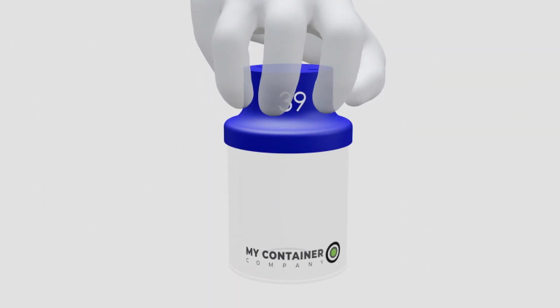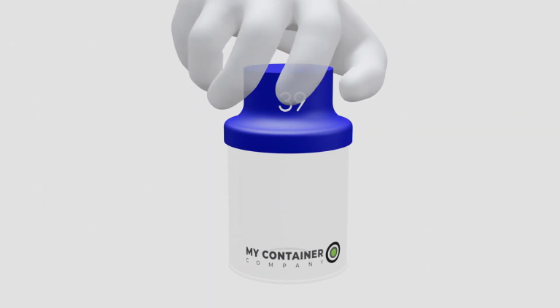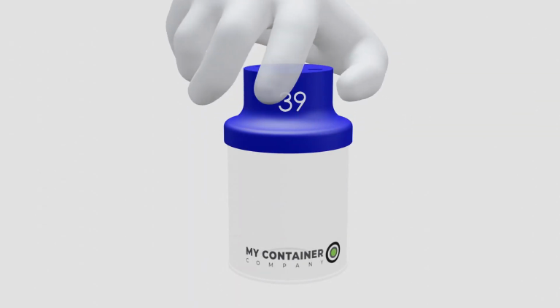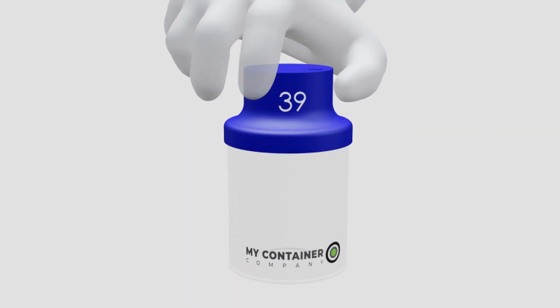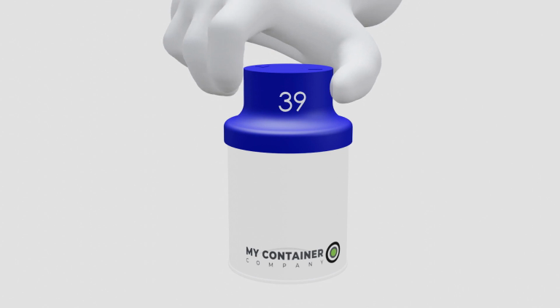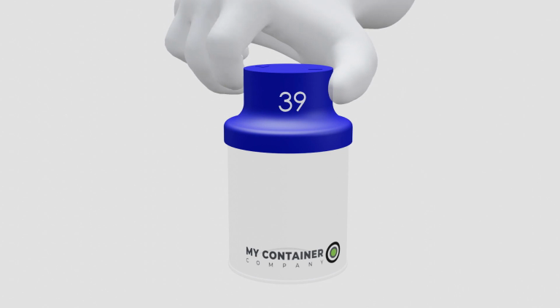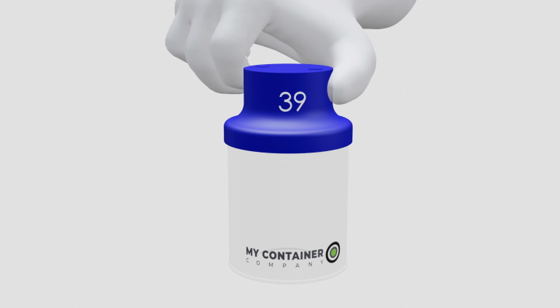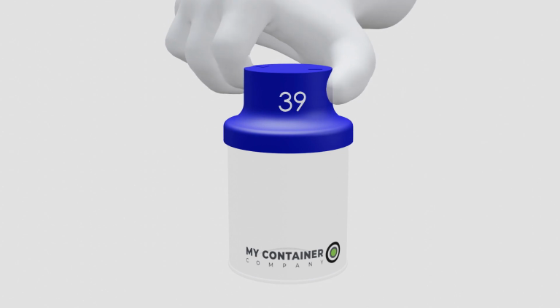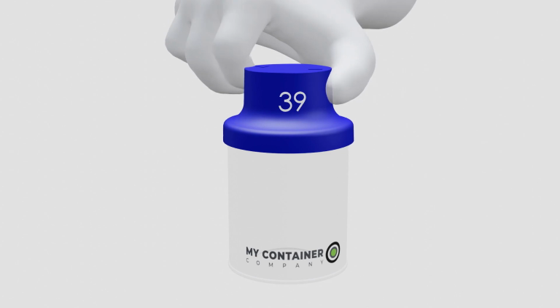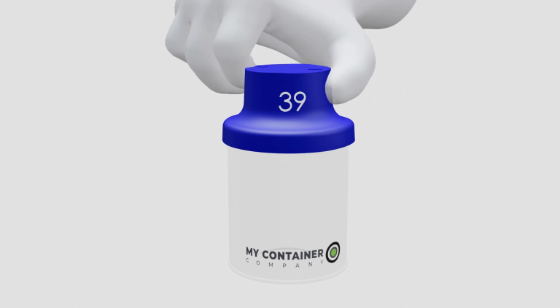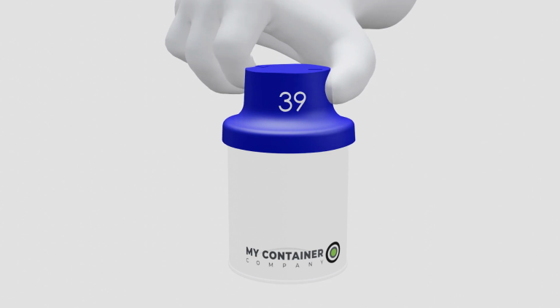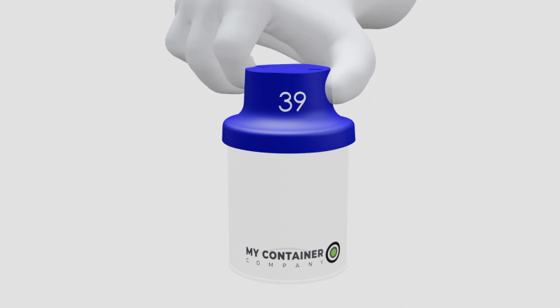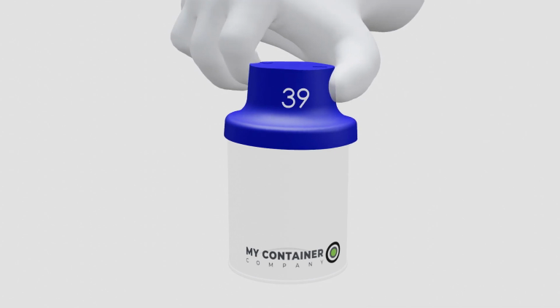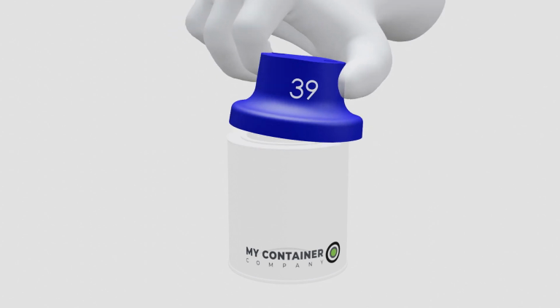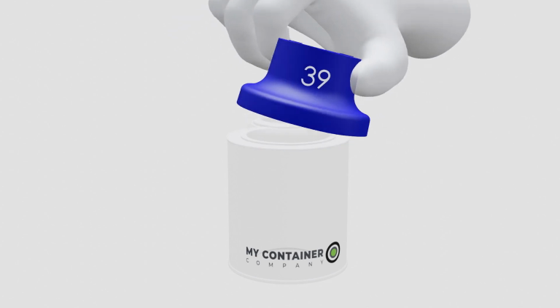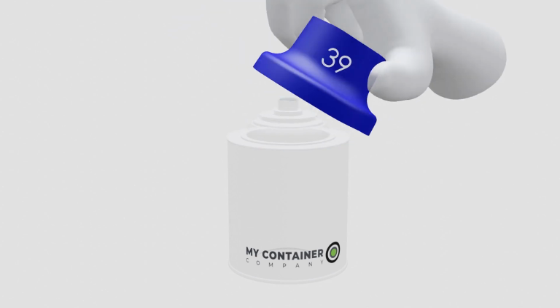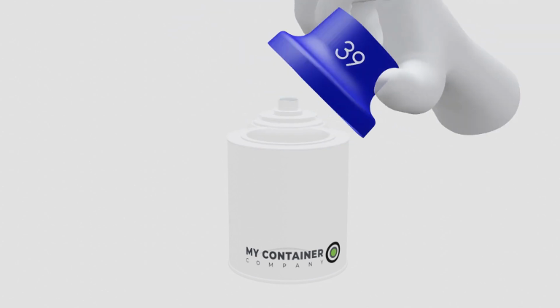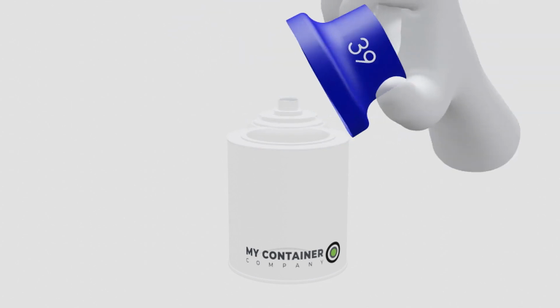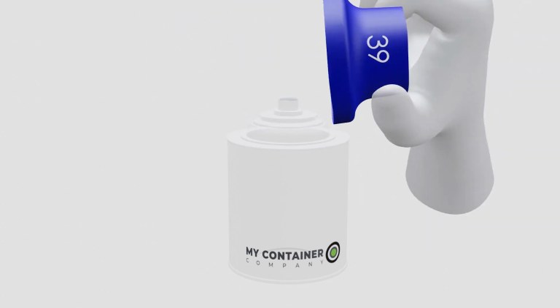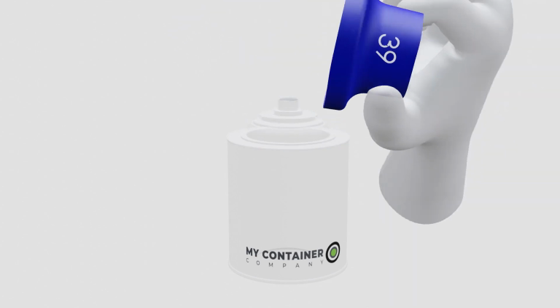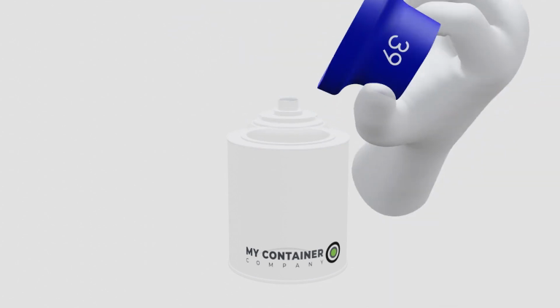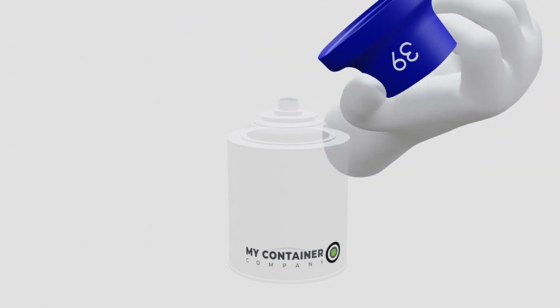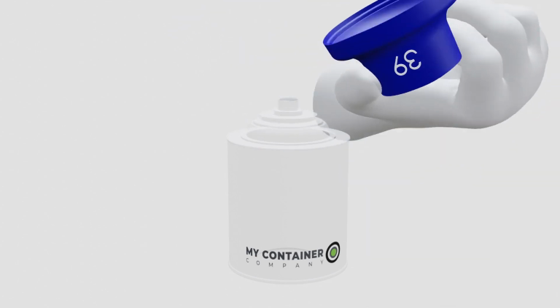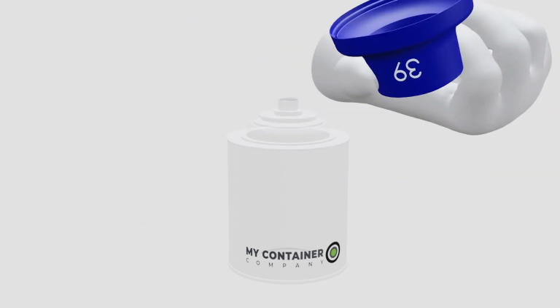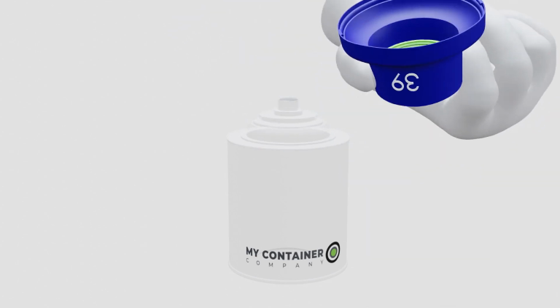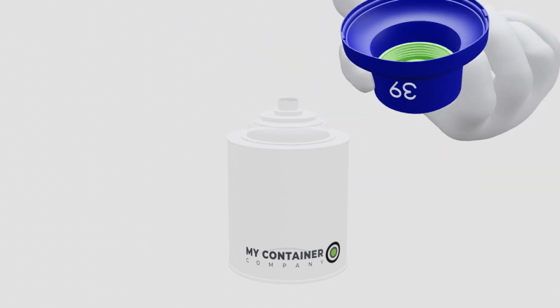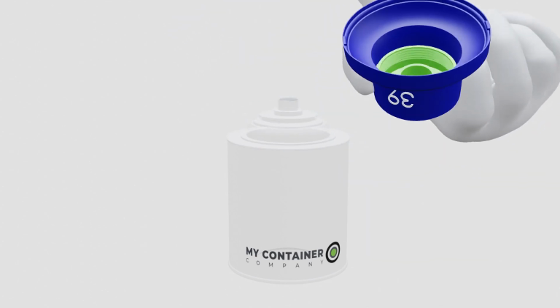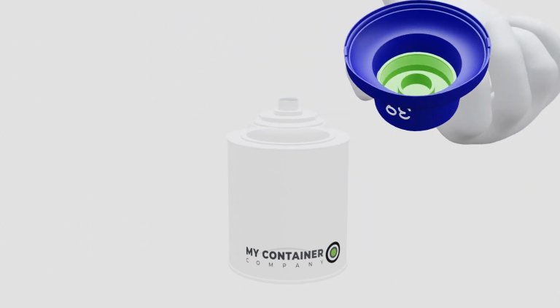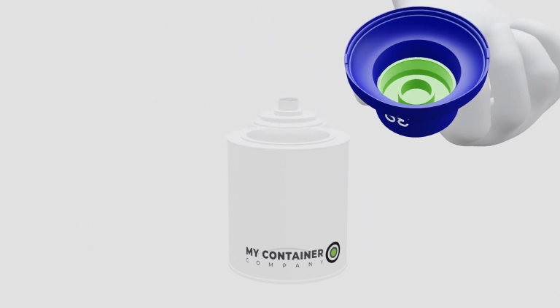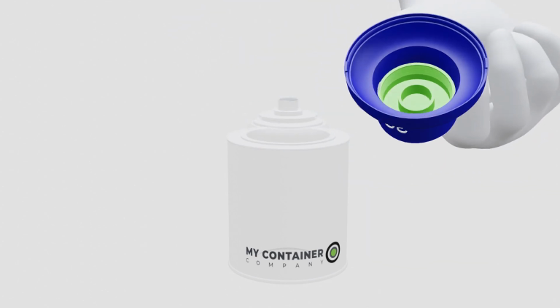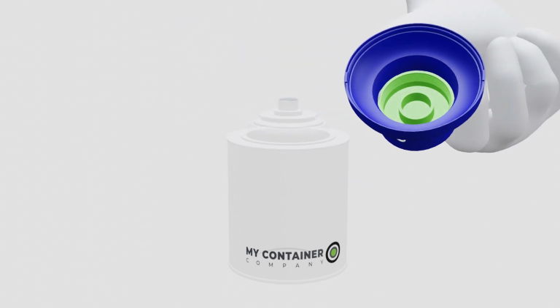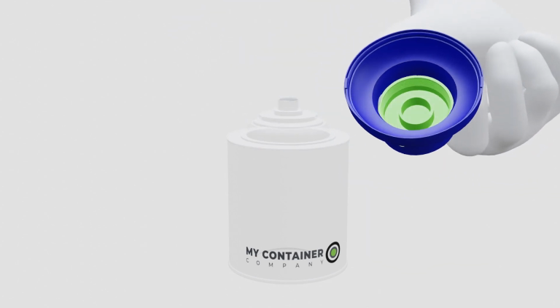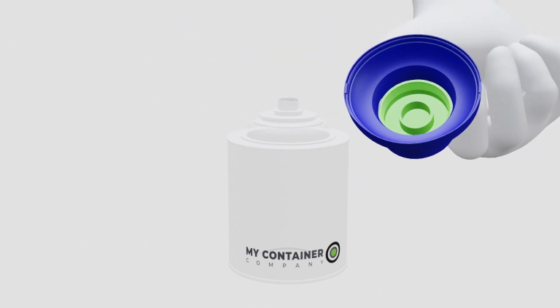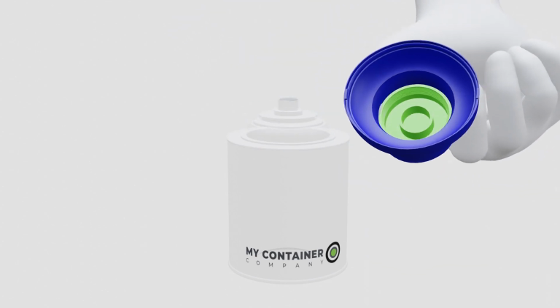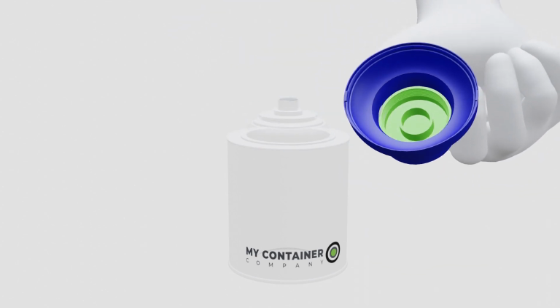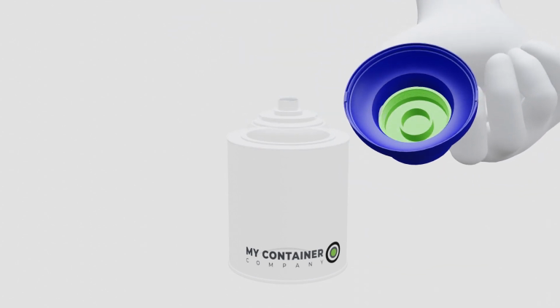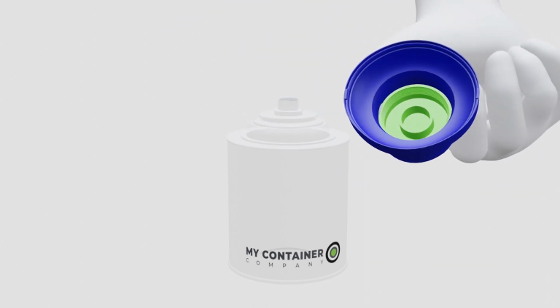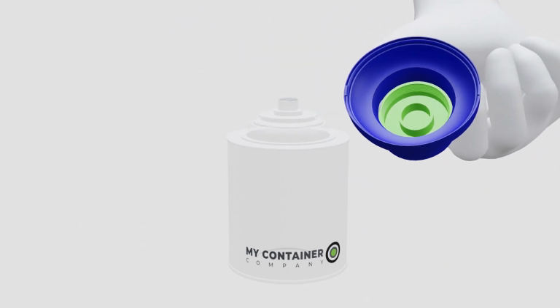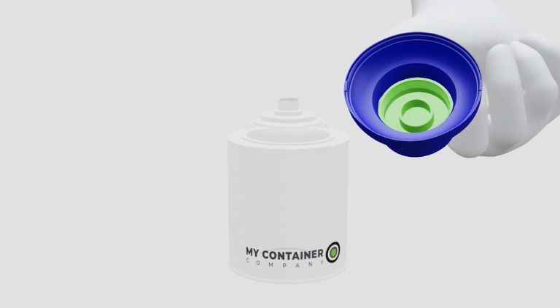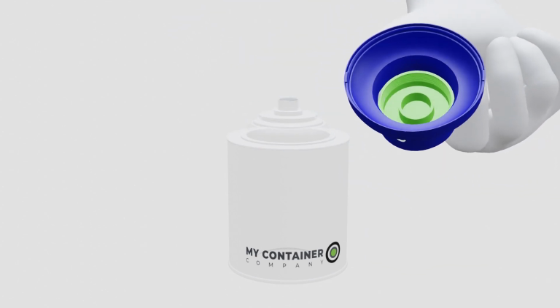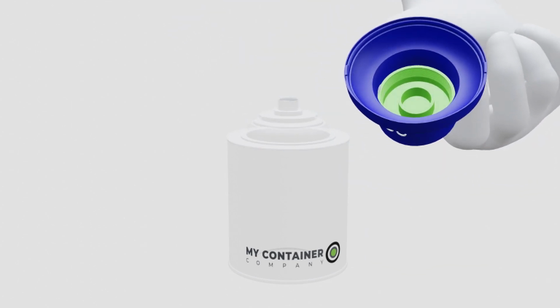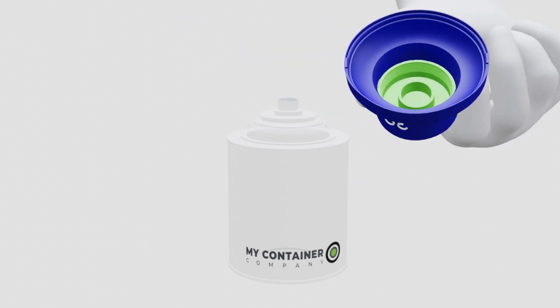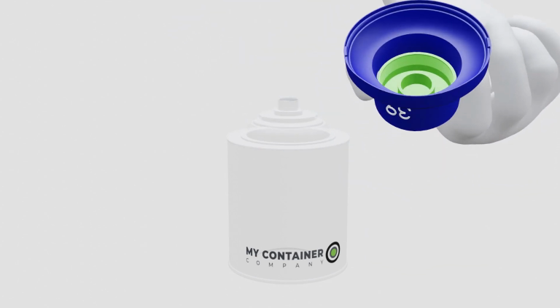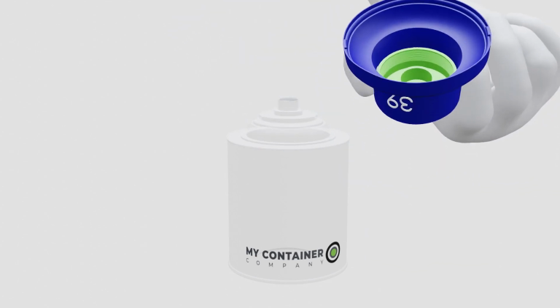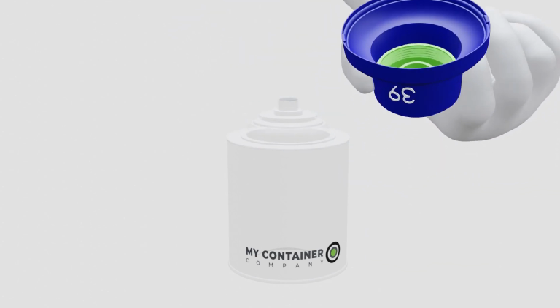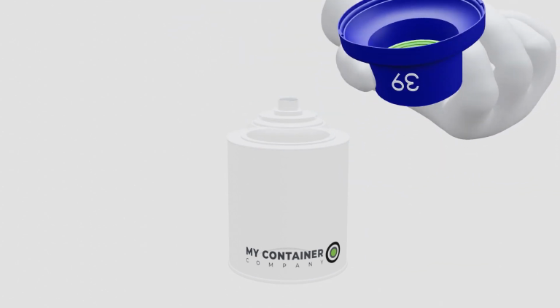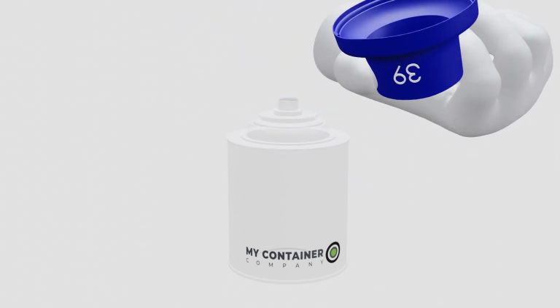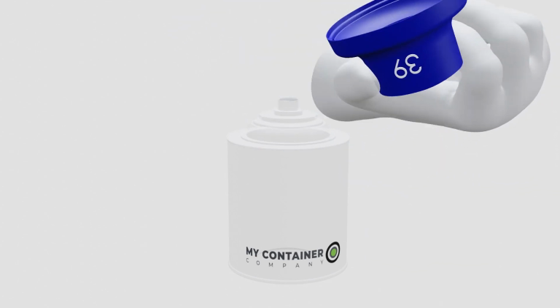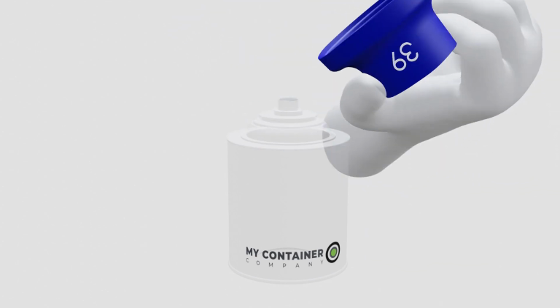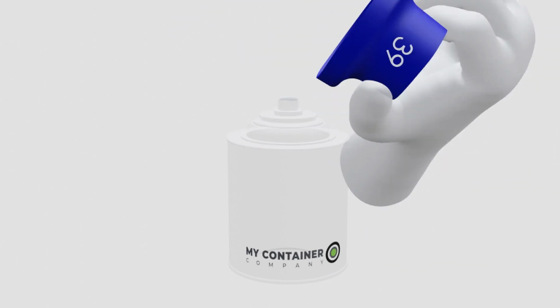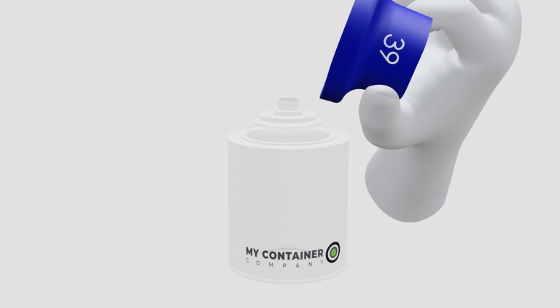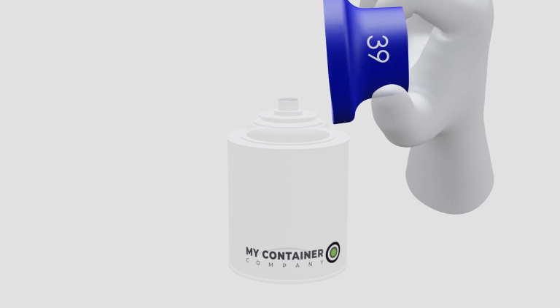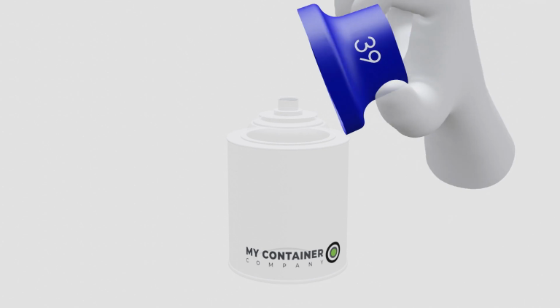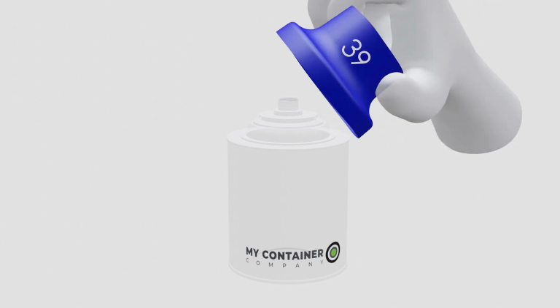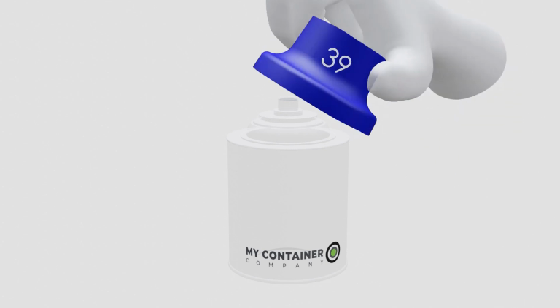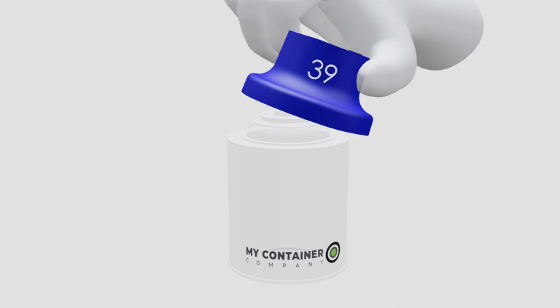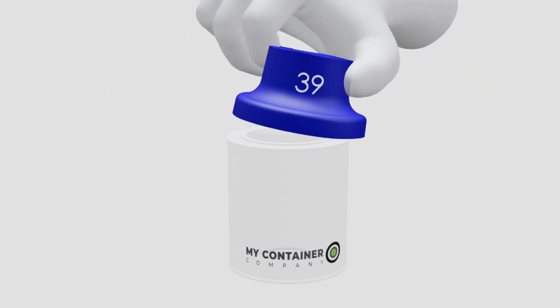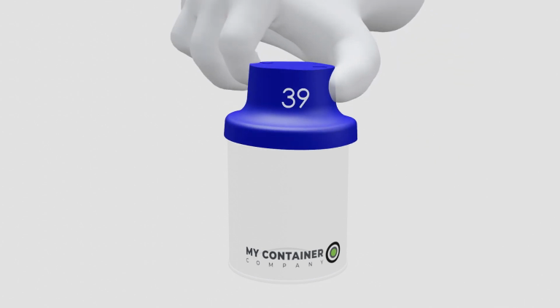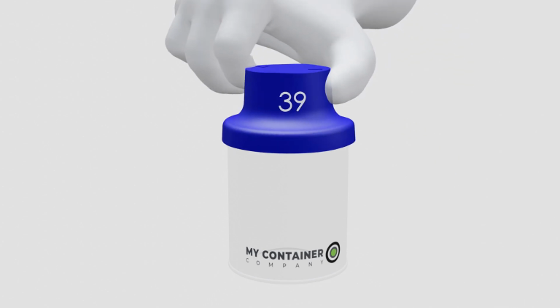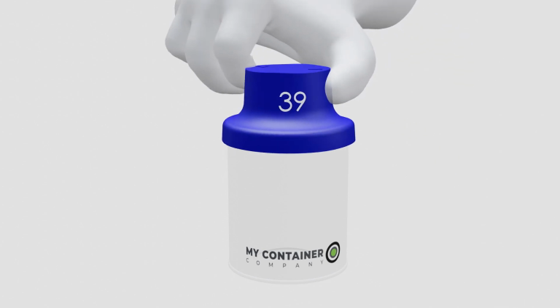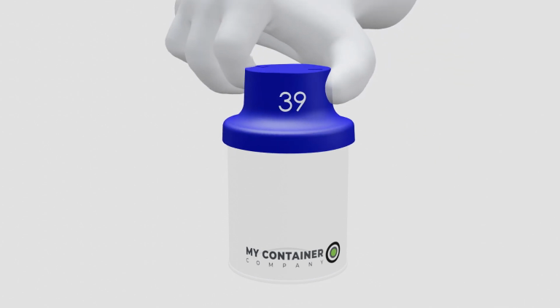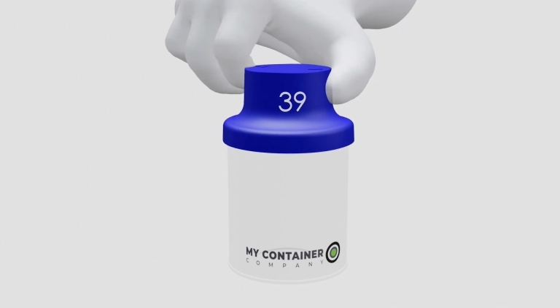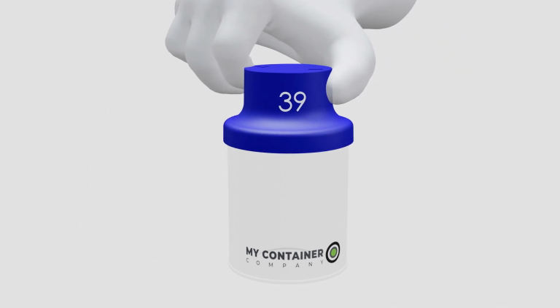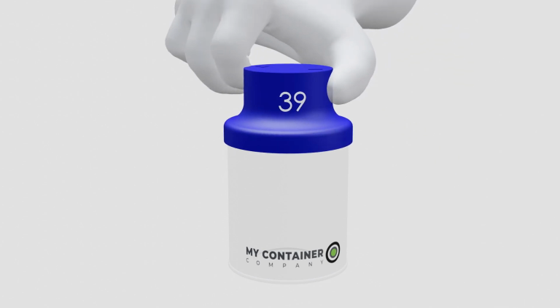Design 39 is an elegant solution. Squeeze the top and open it. Just push it closed. Great for easy access.